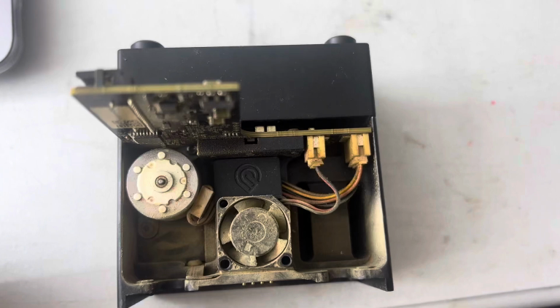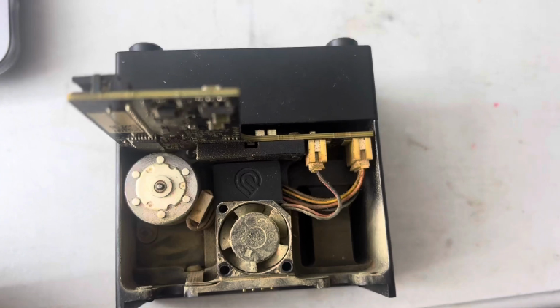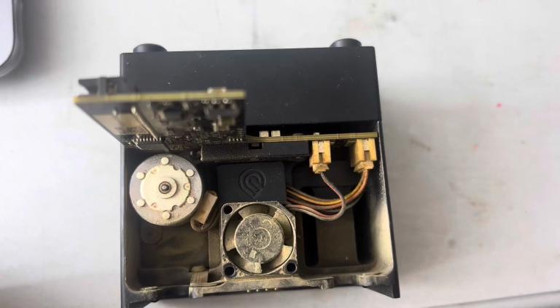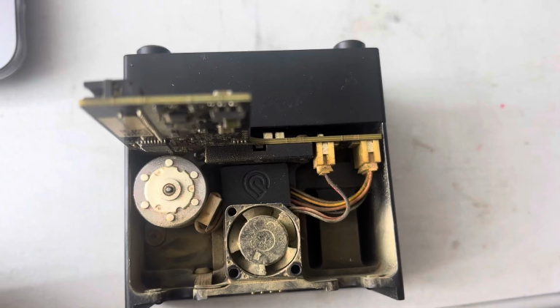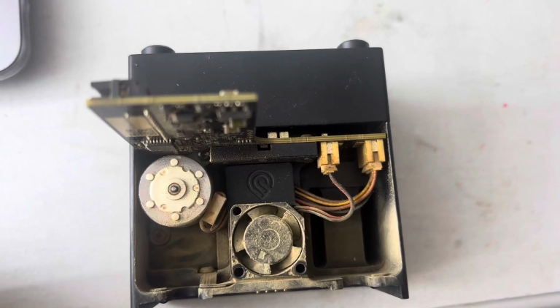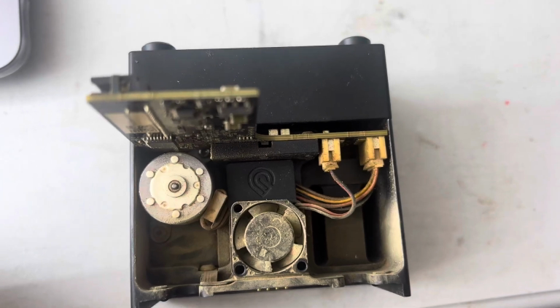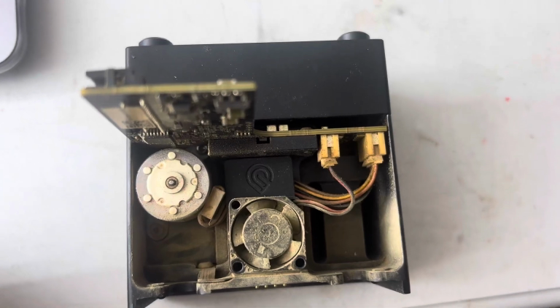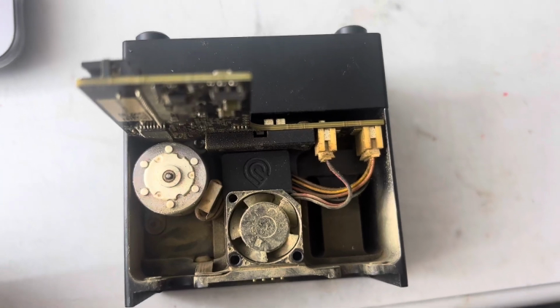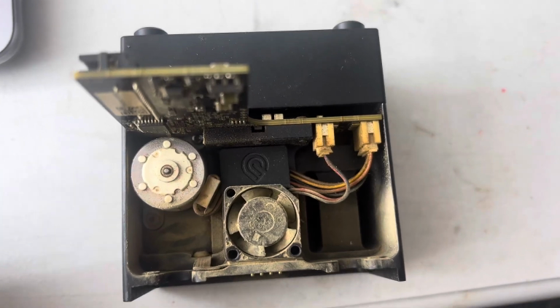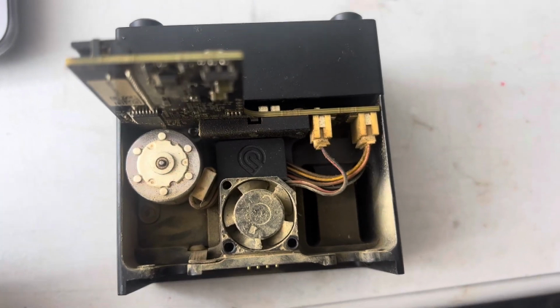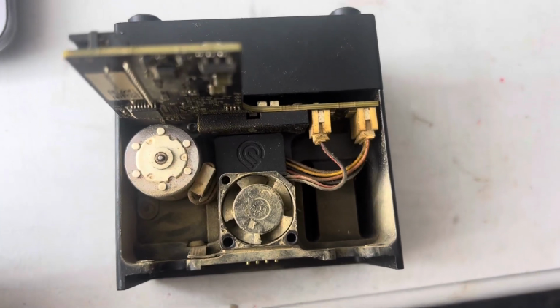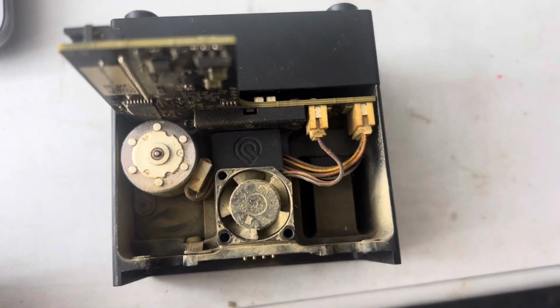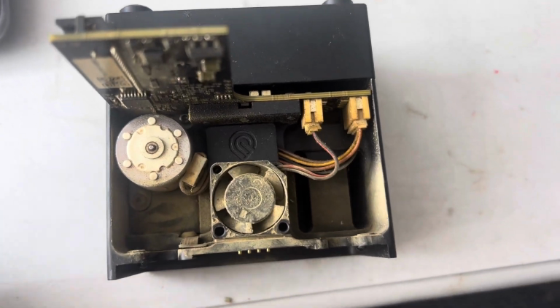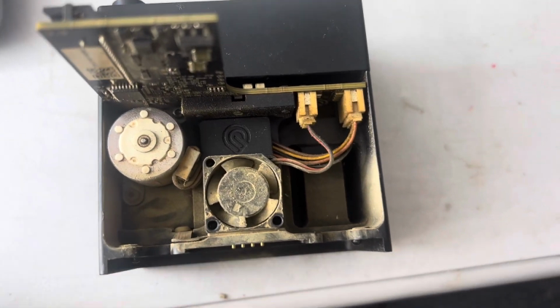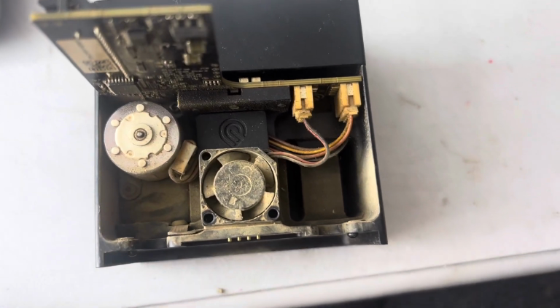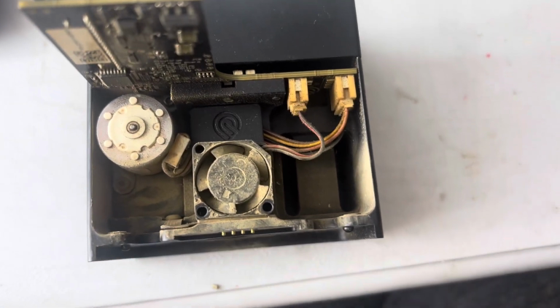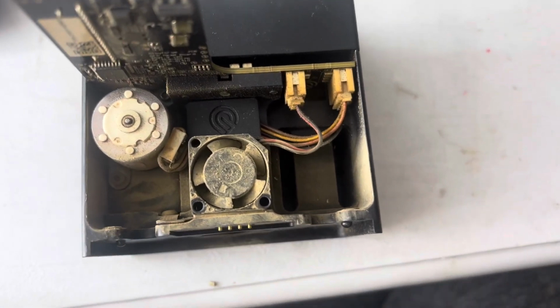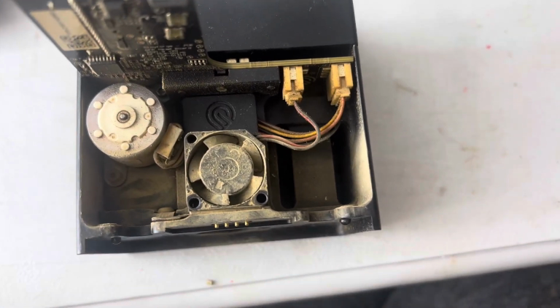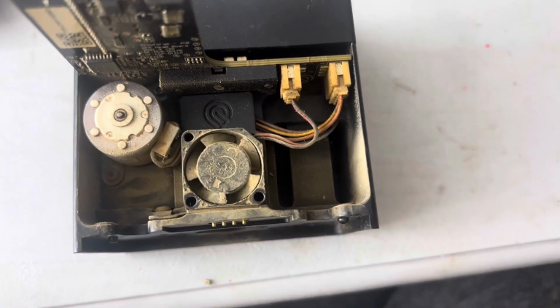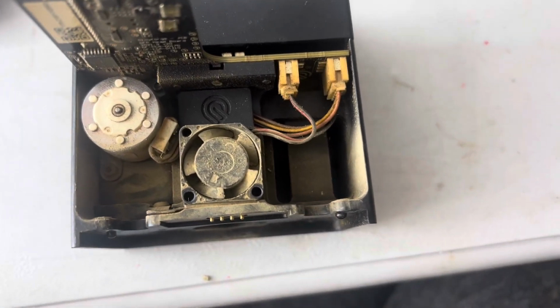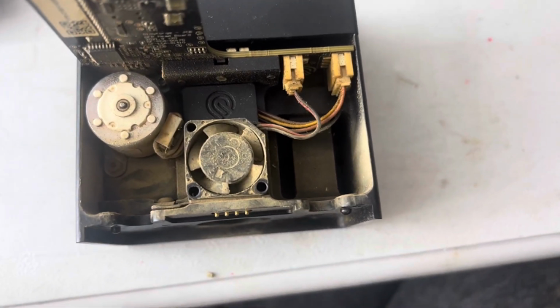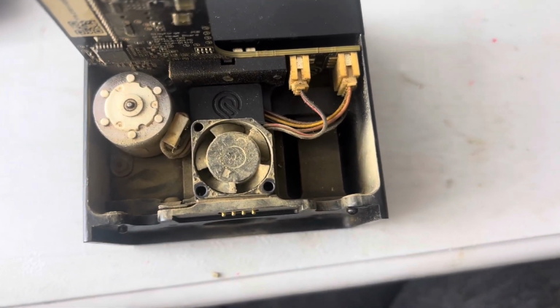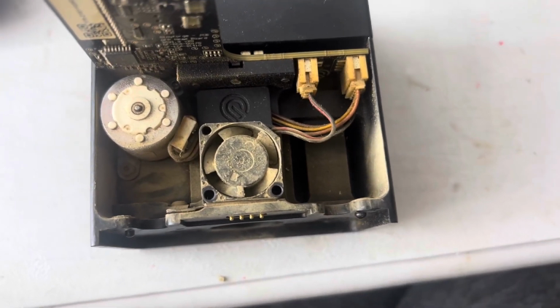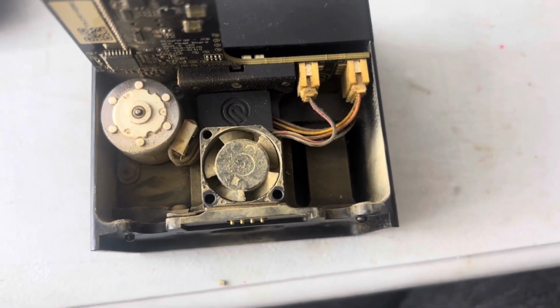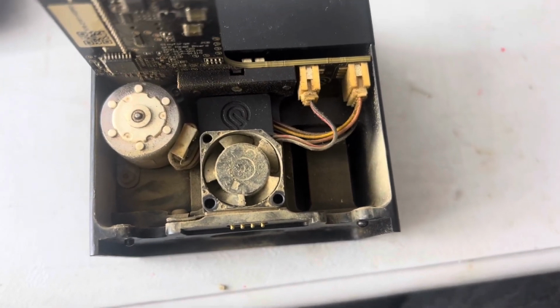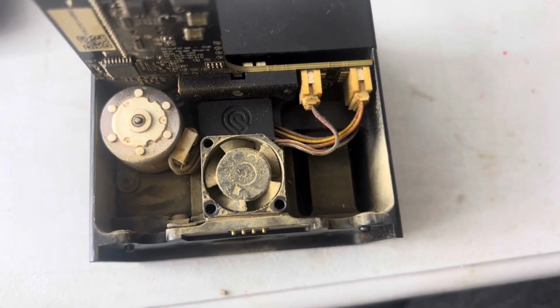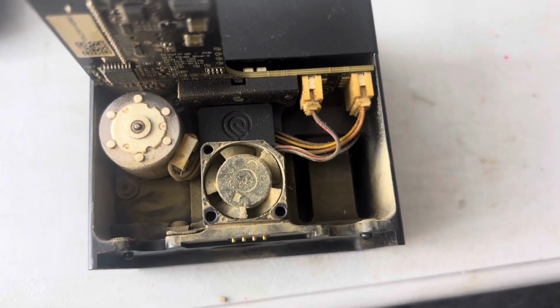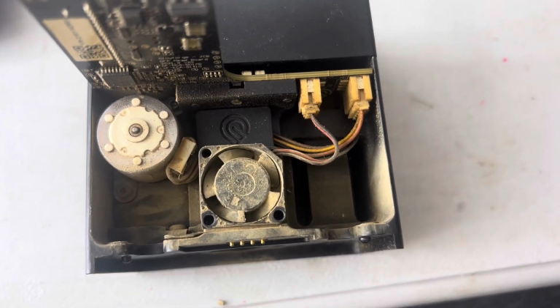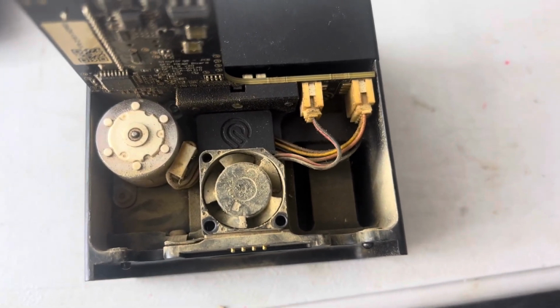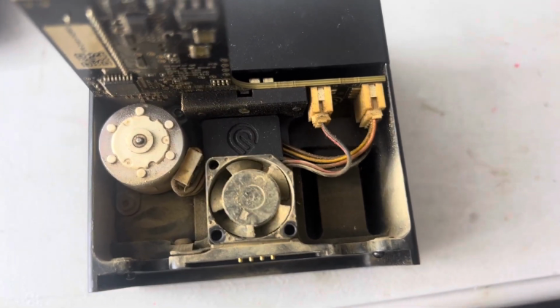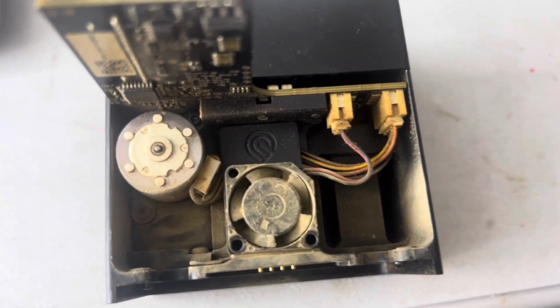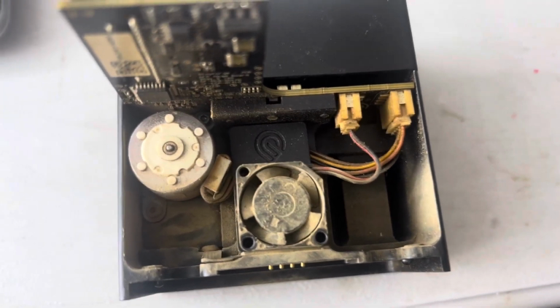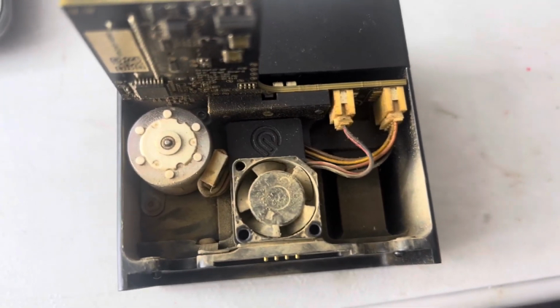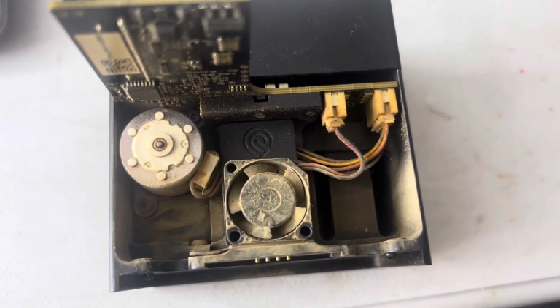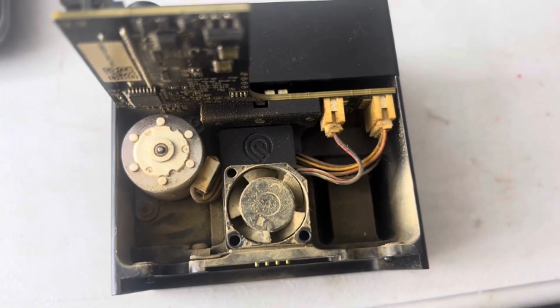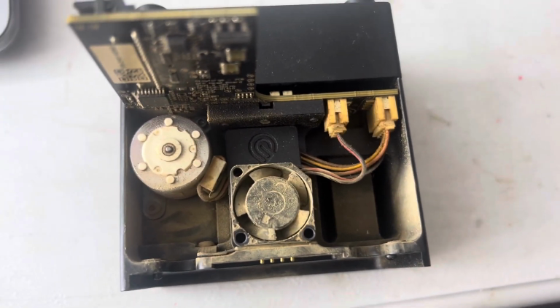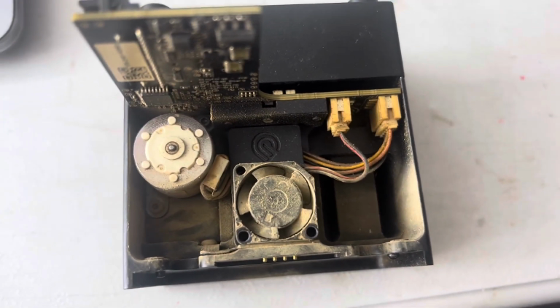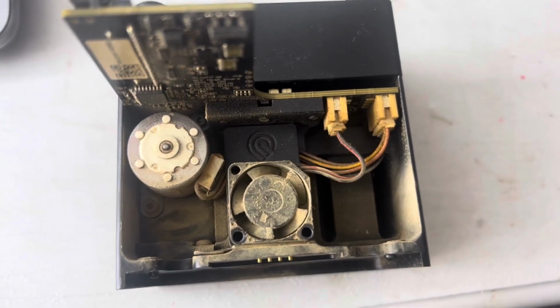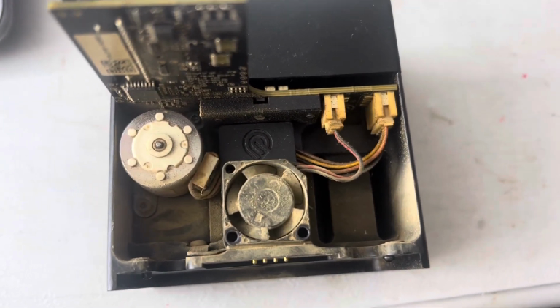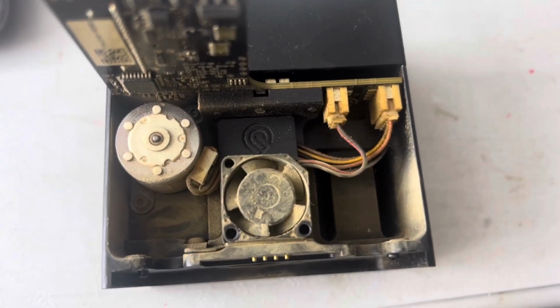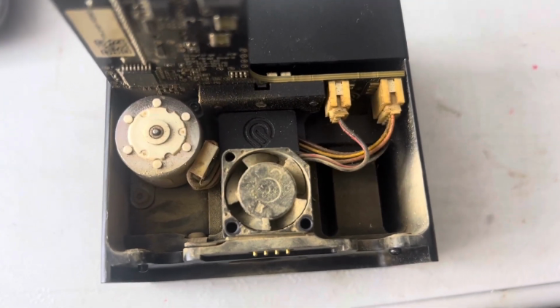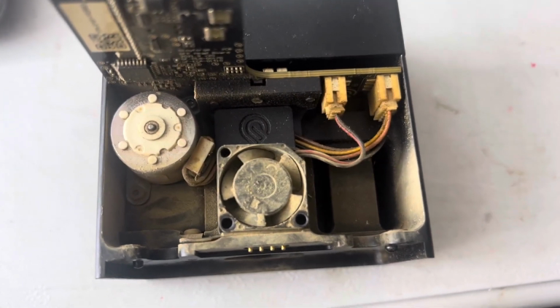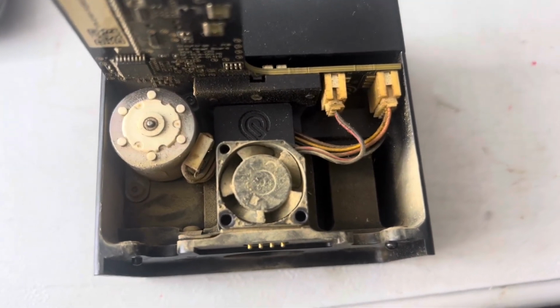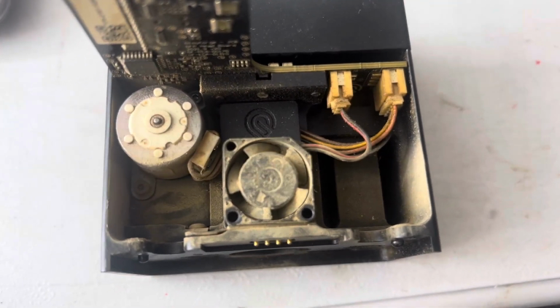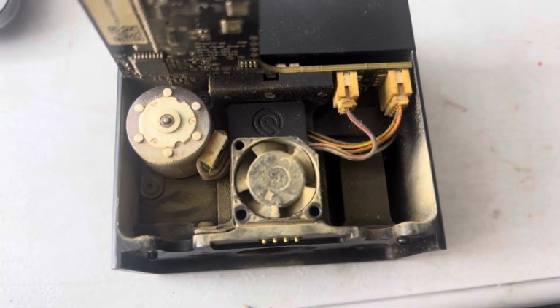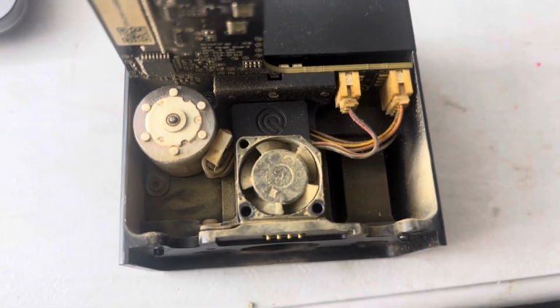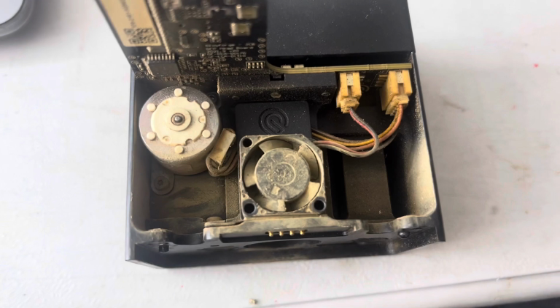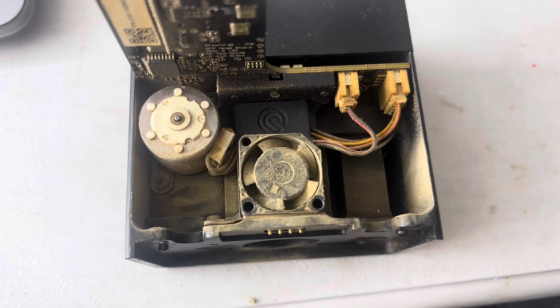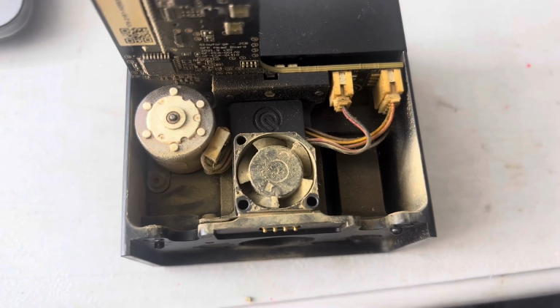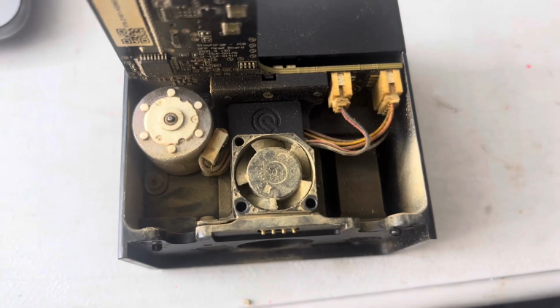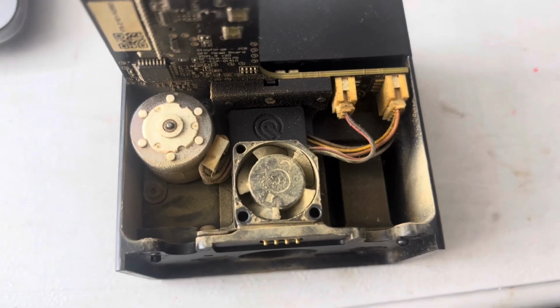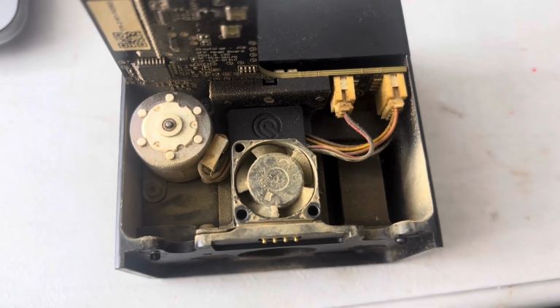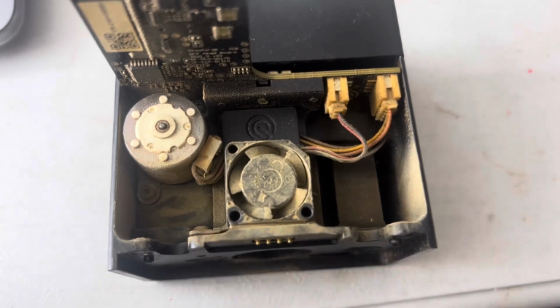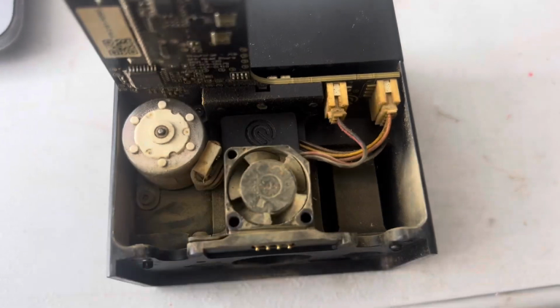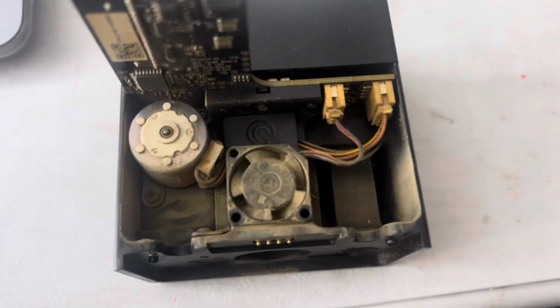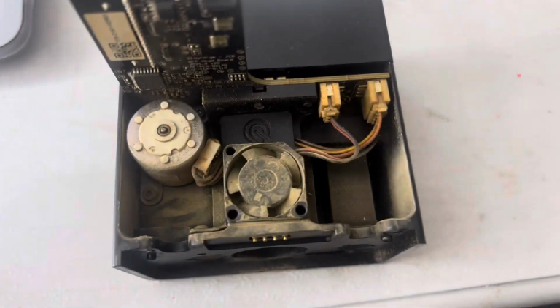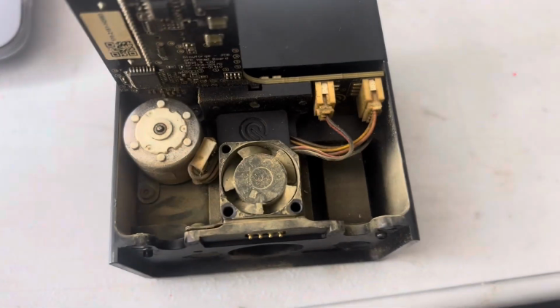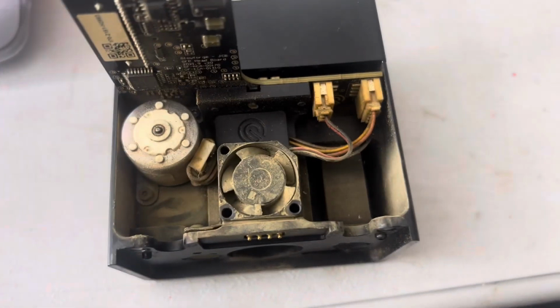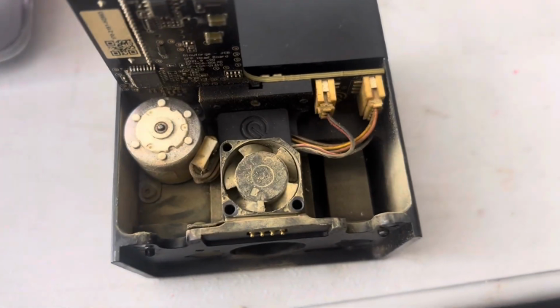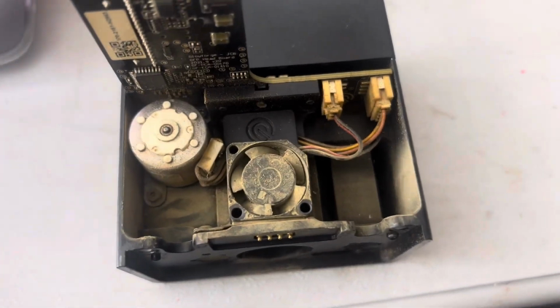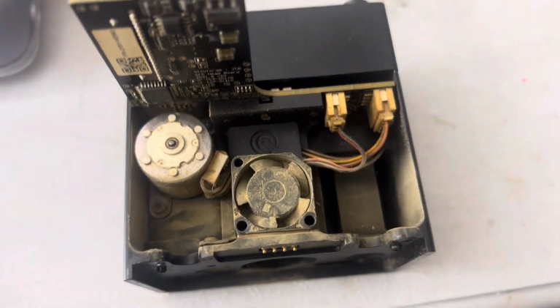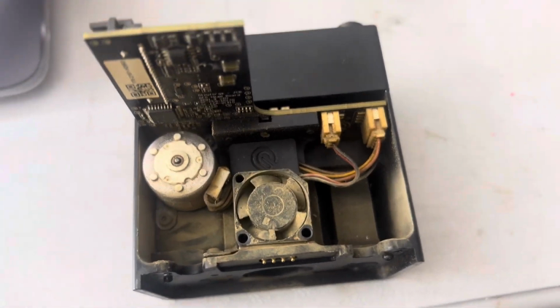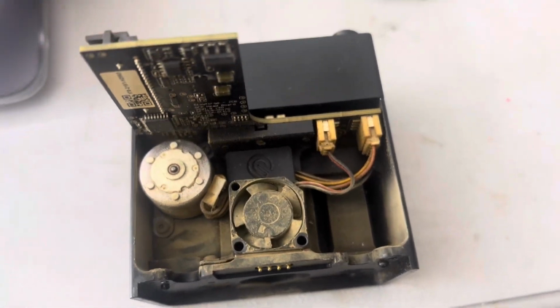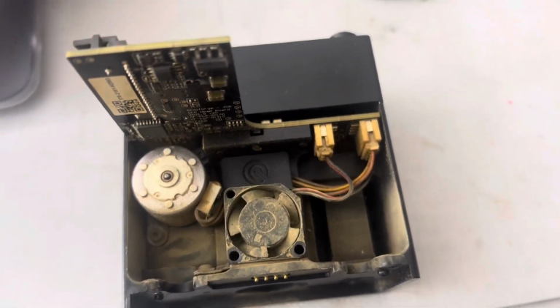Today I am taking apart the power assist fan on the Glowforge just to see what dirt is built up behind there.